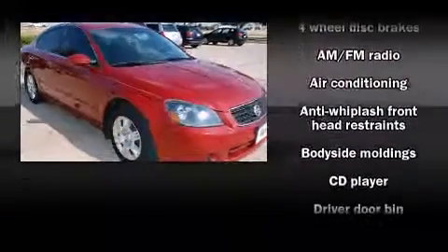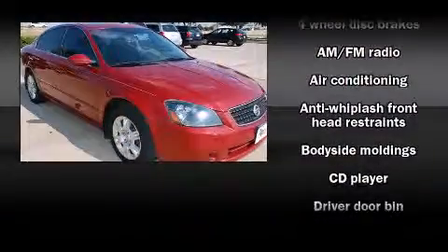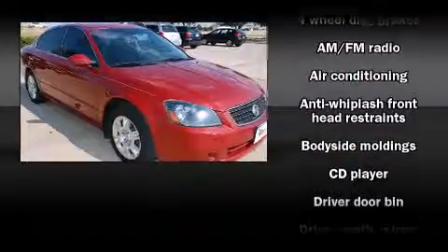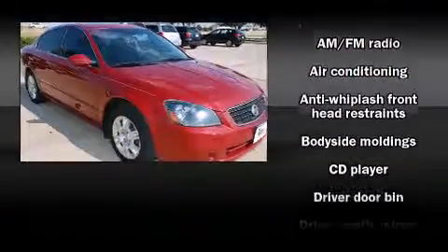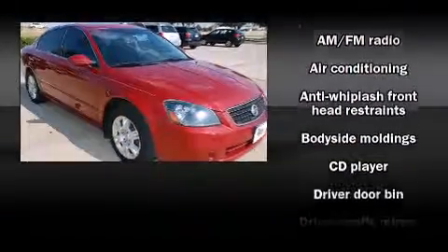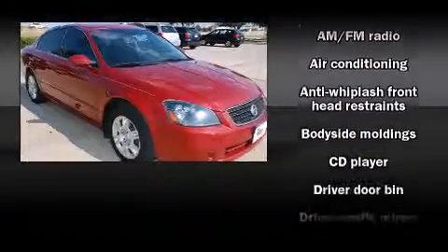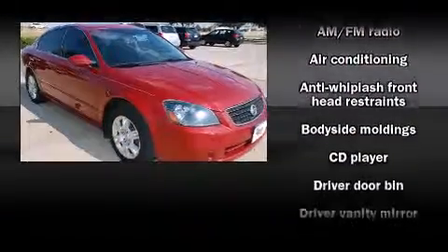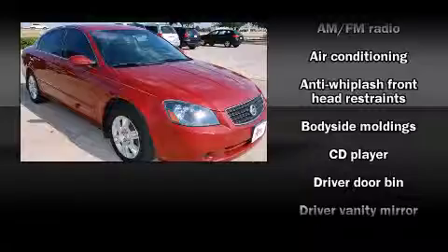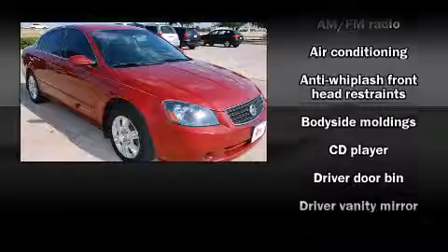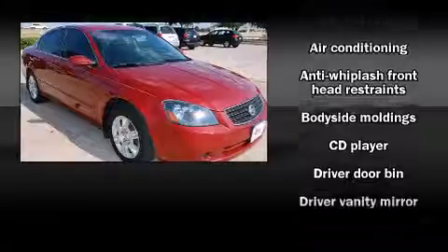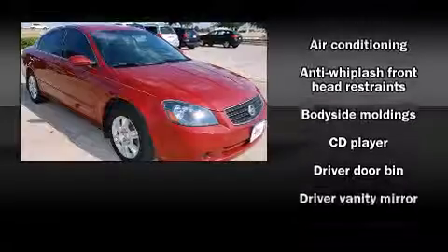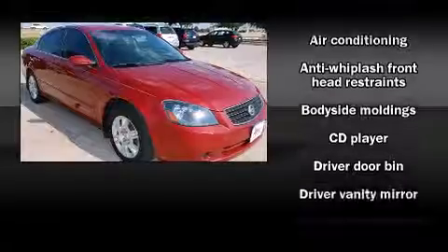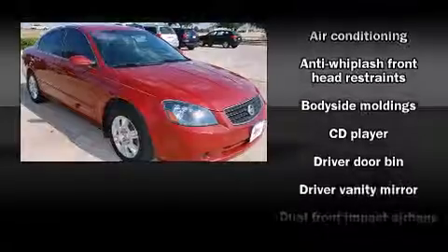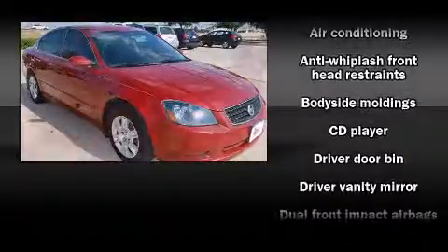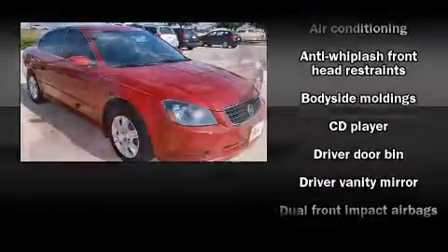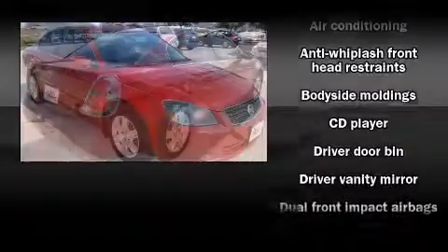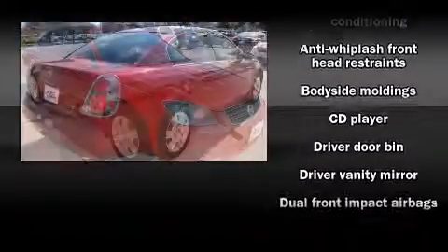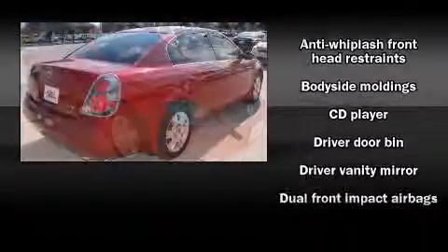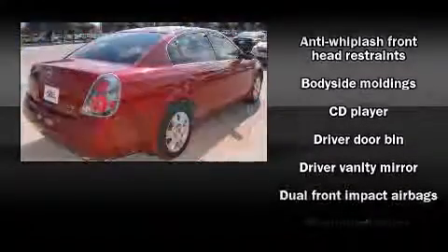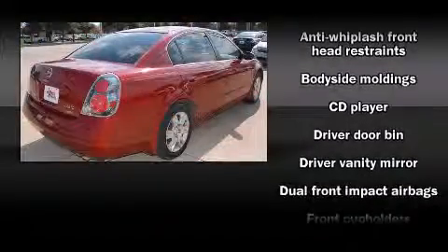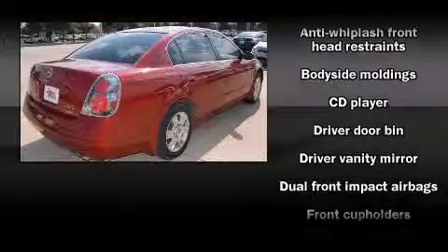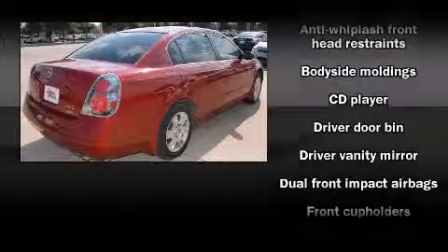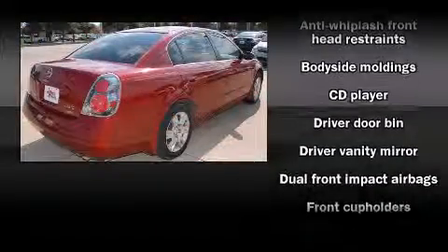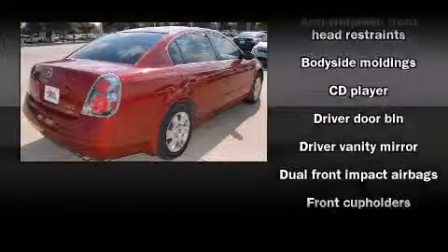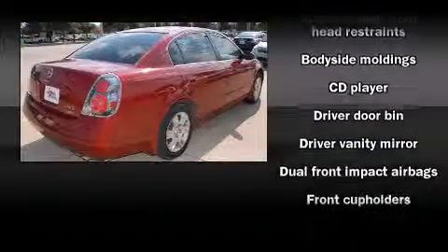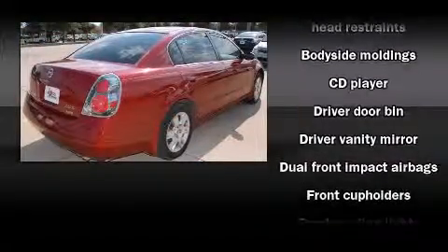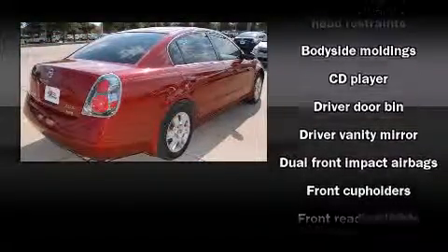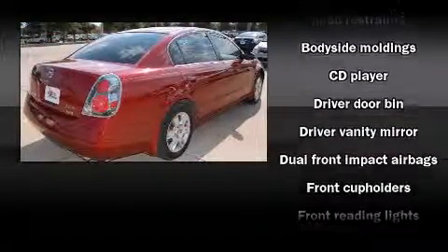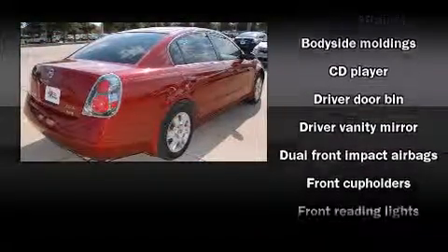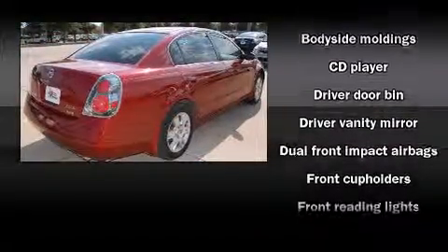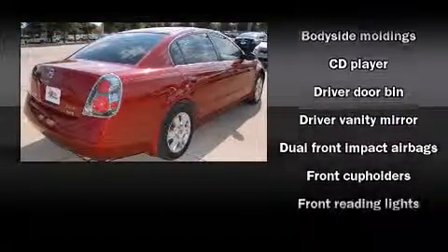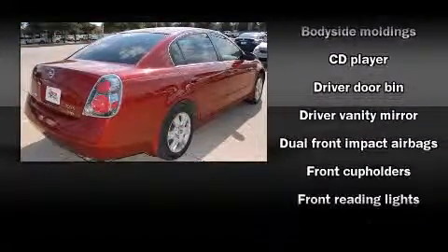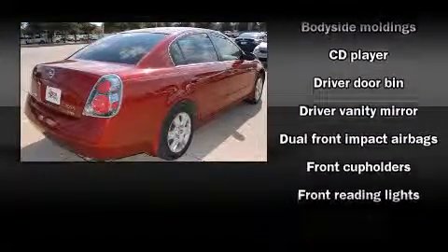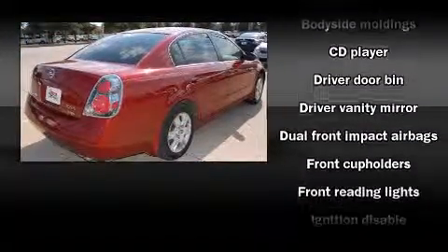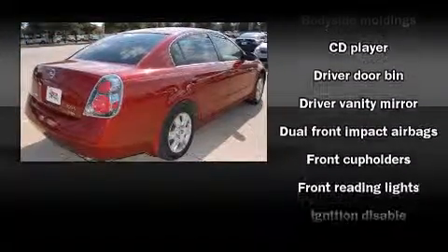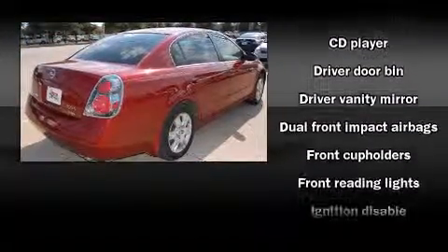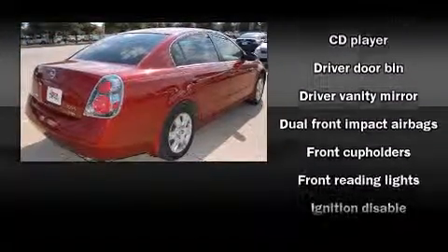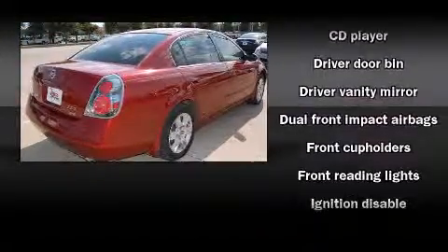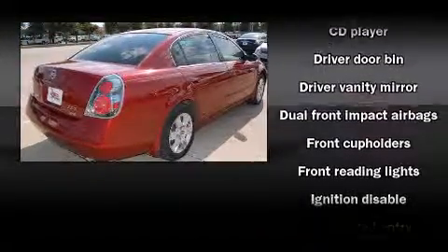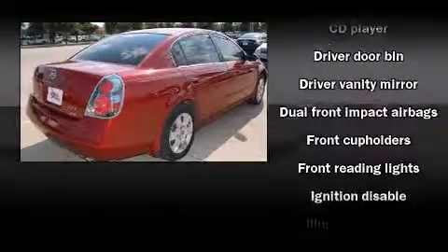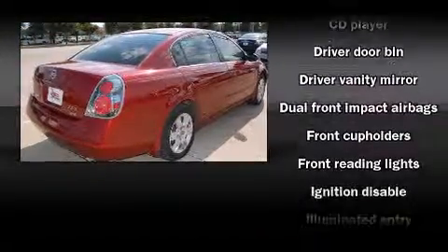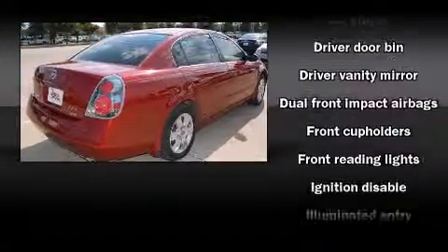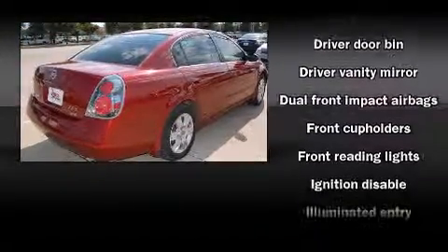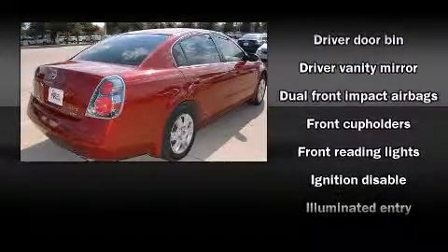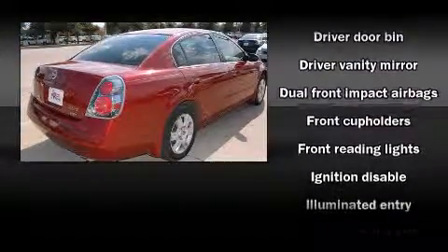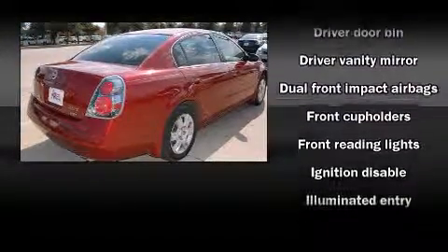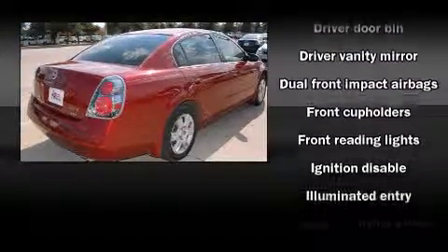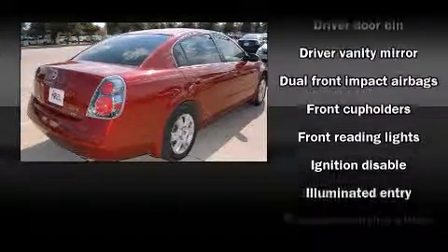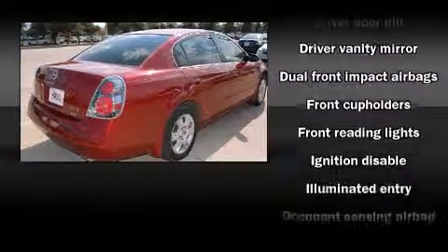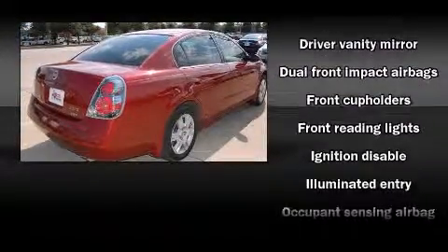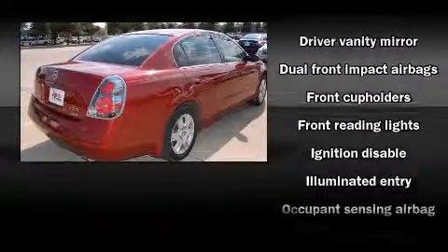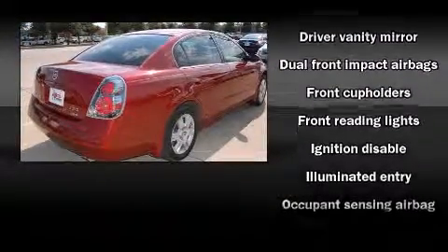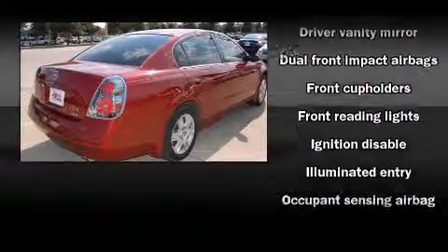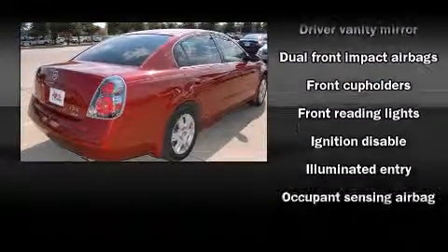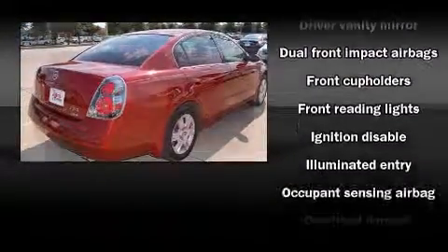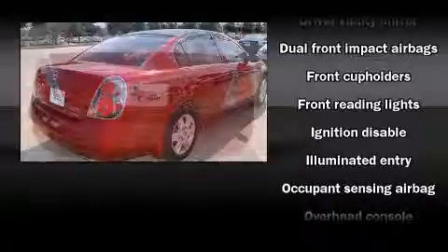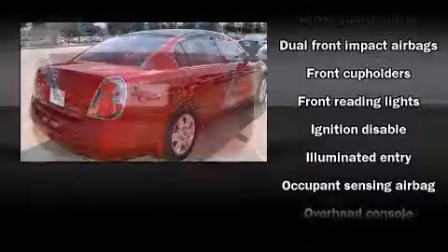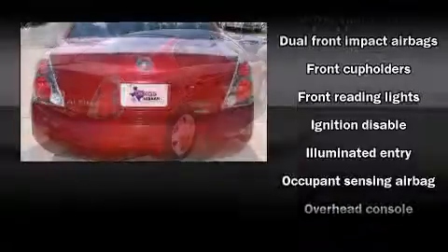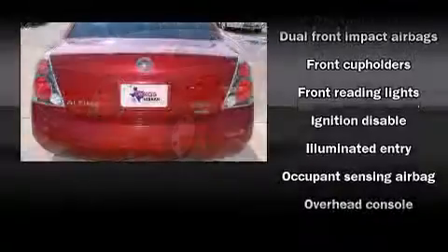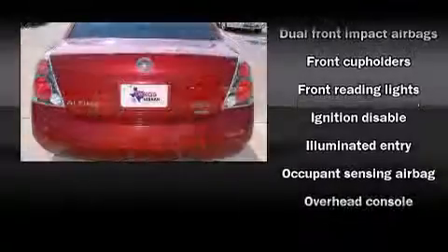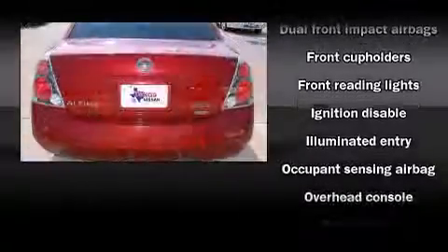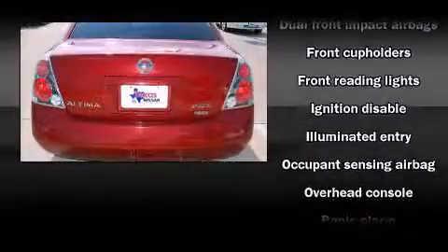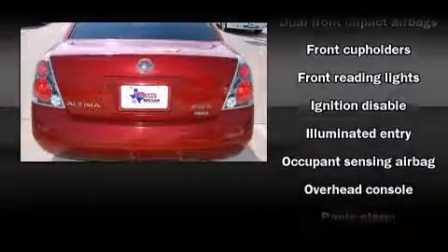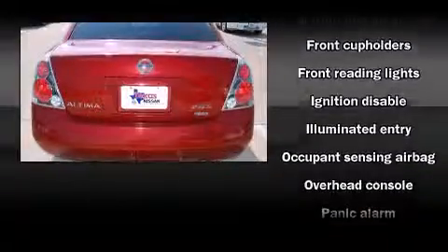The following features are included: tilt steering wheel, remote keyless entry, and cruise control.